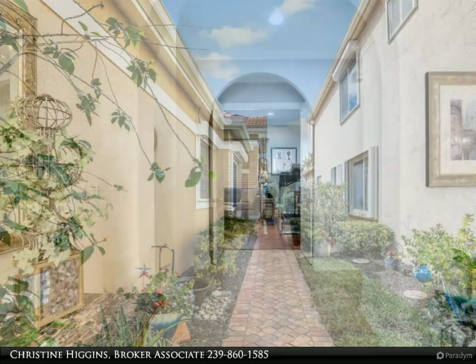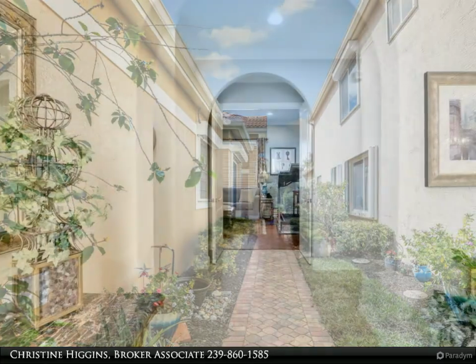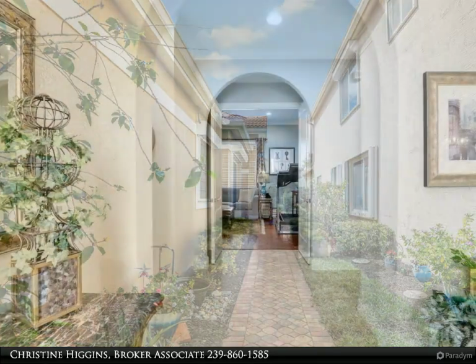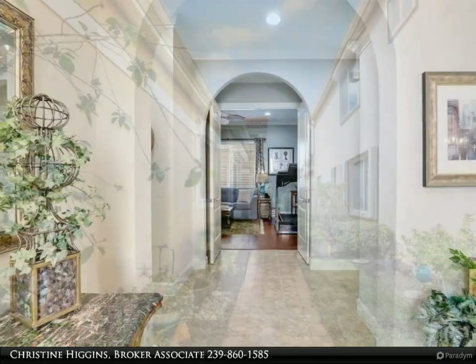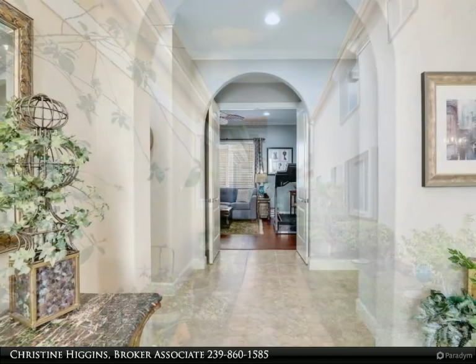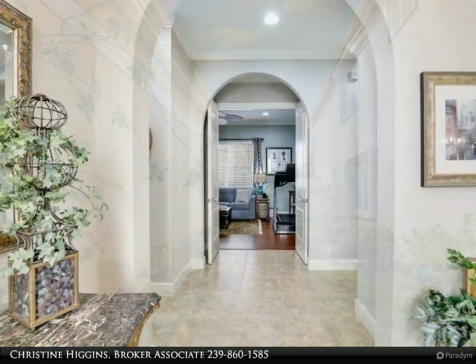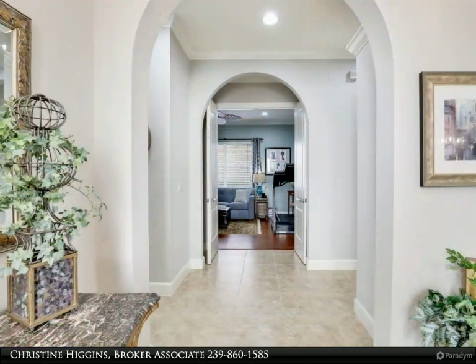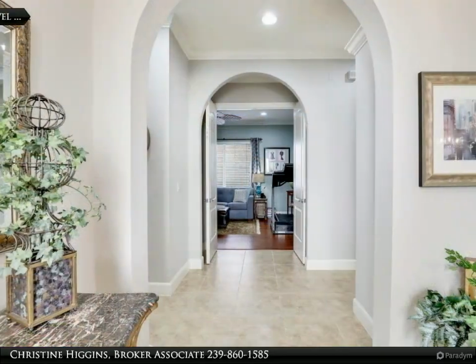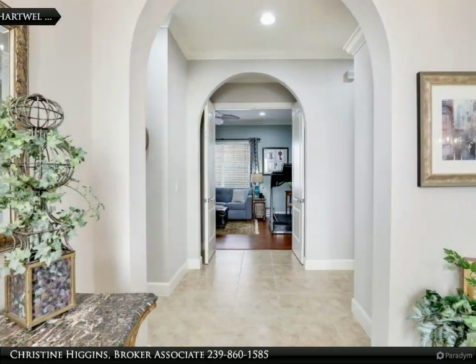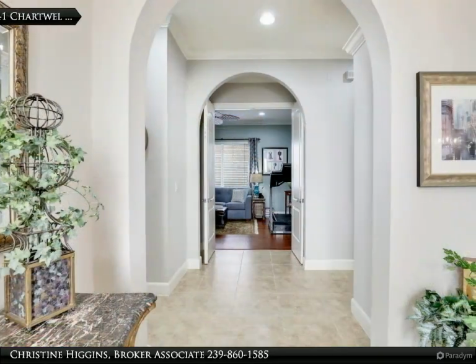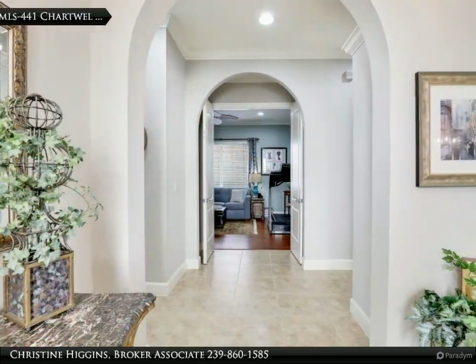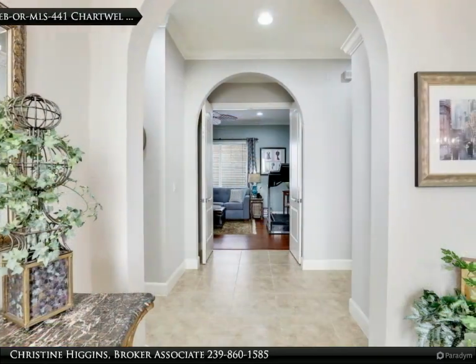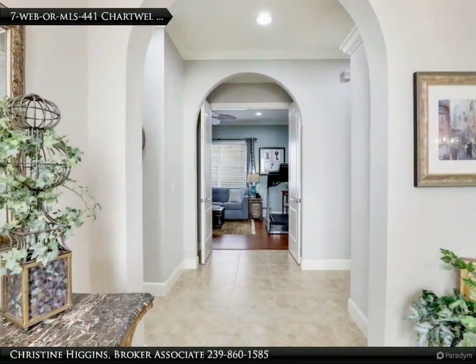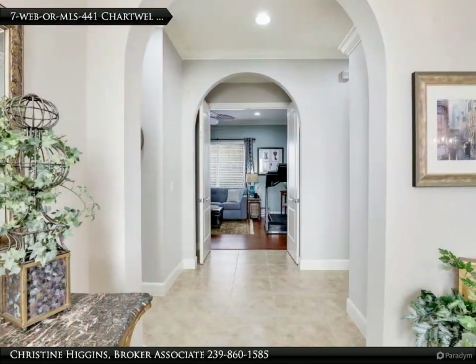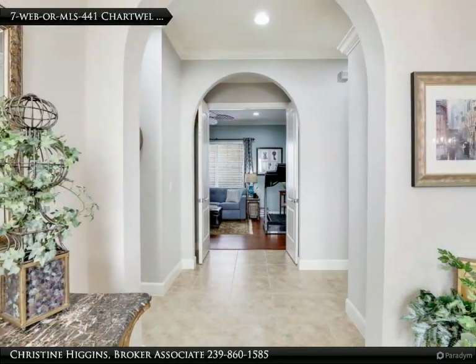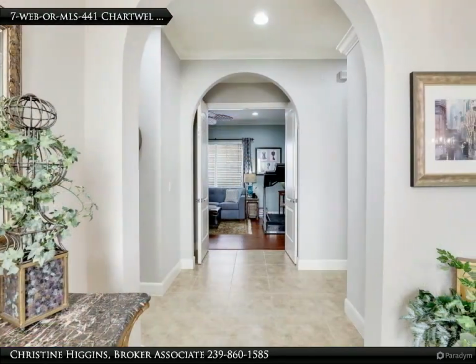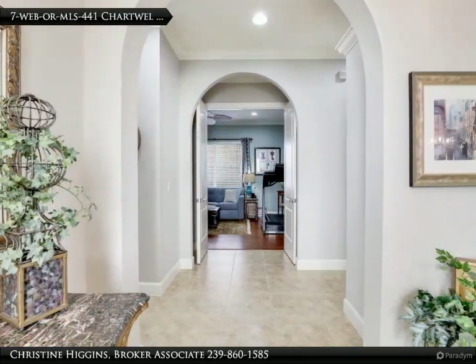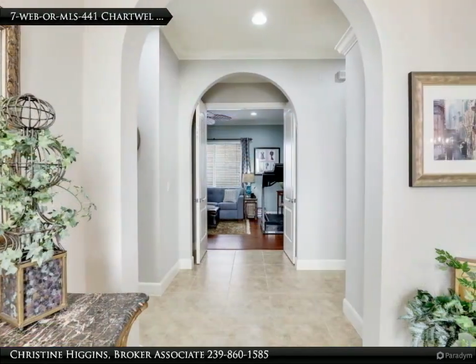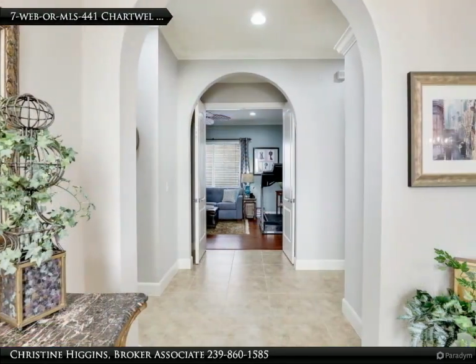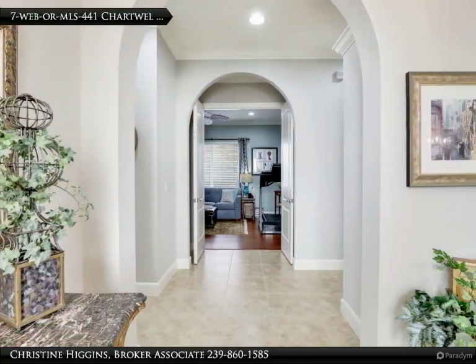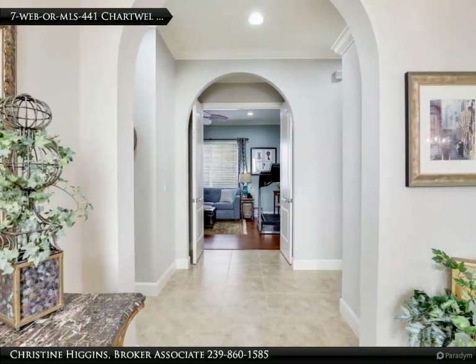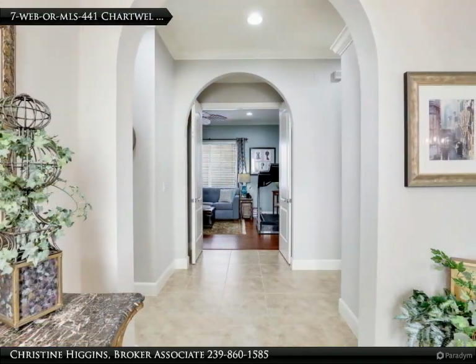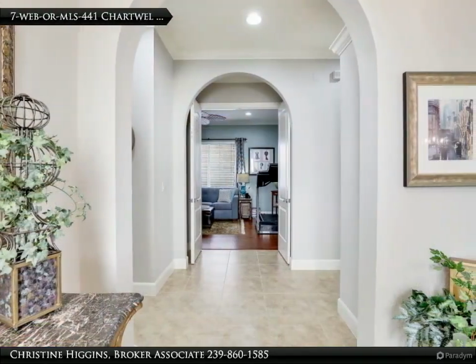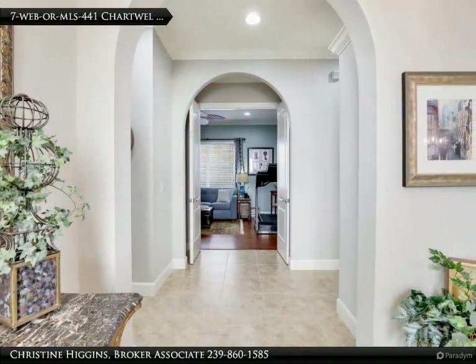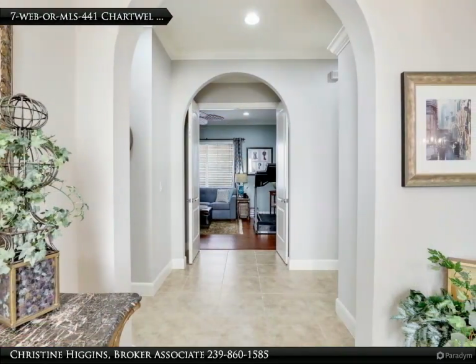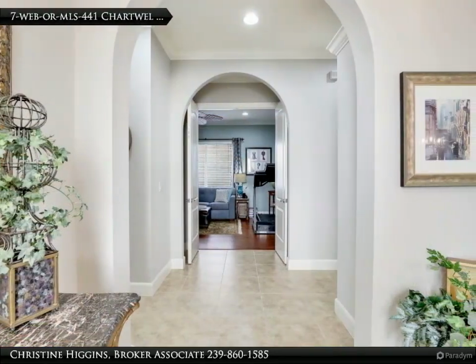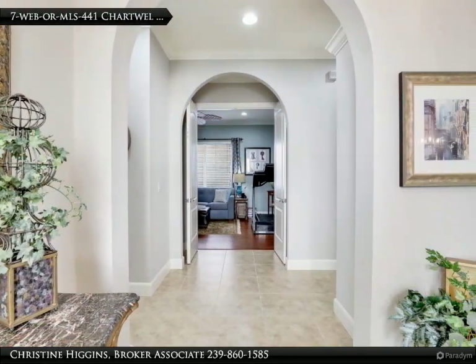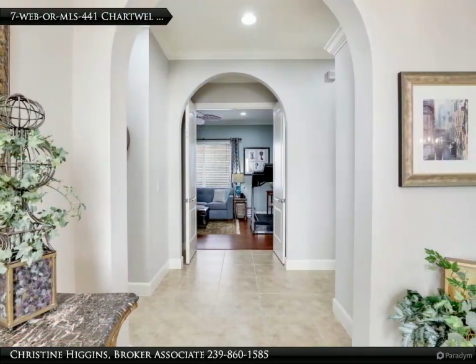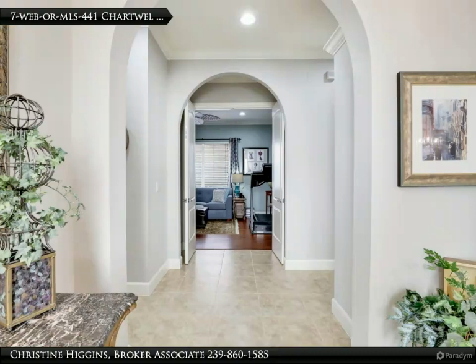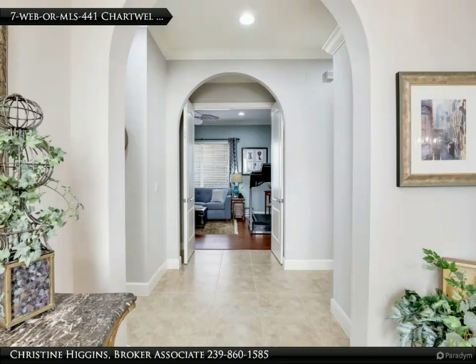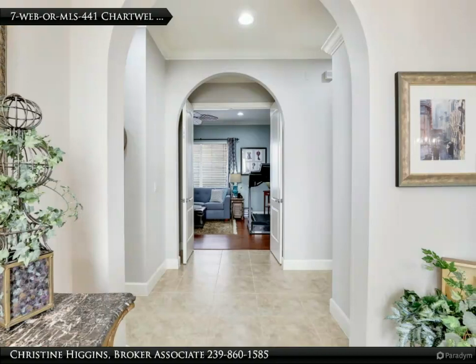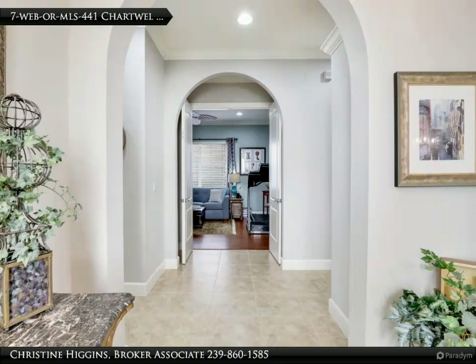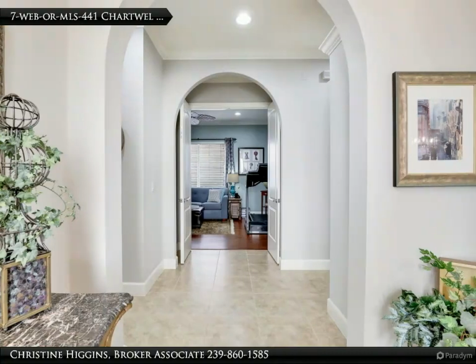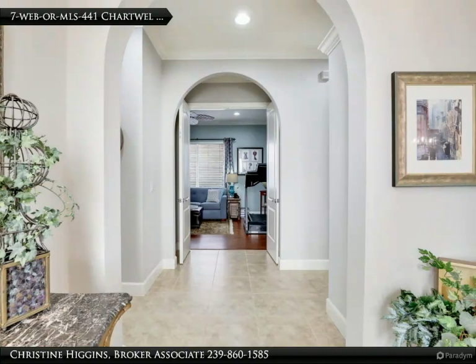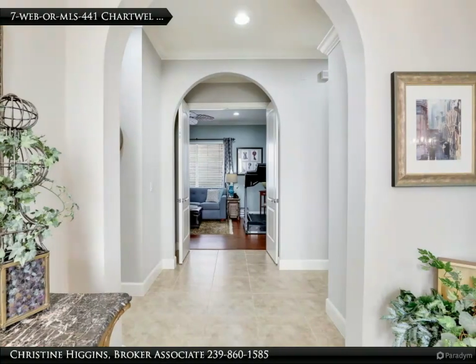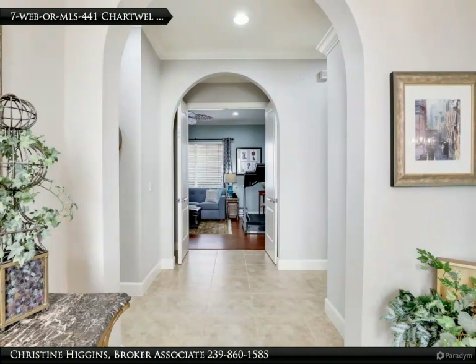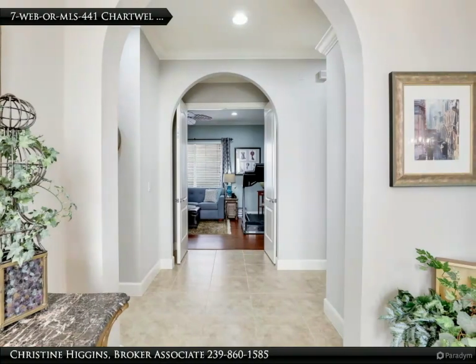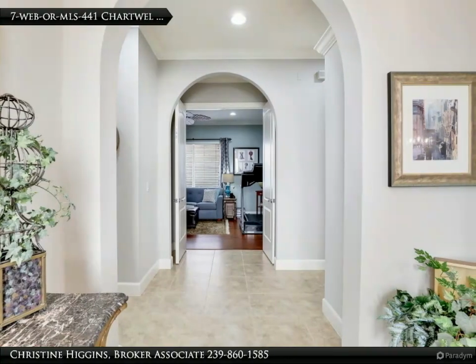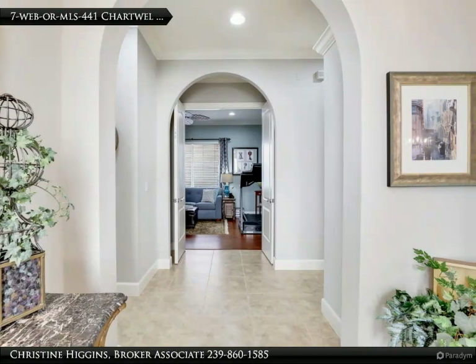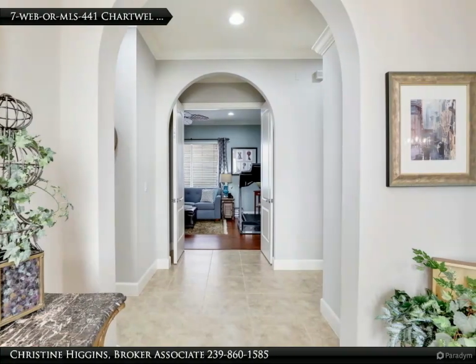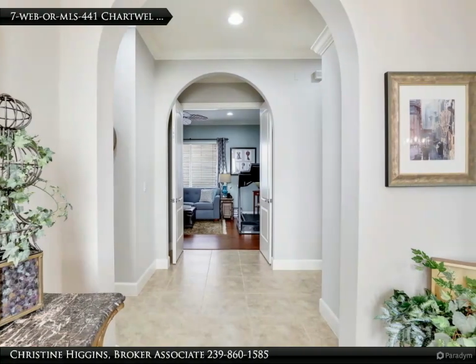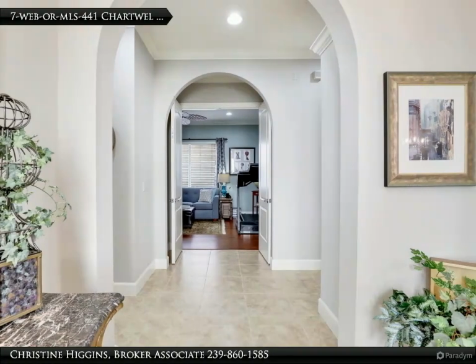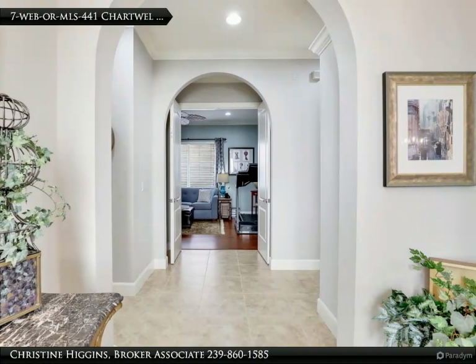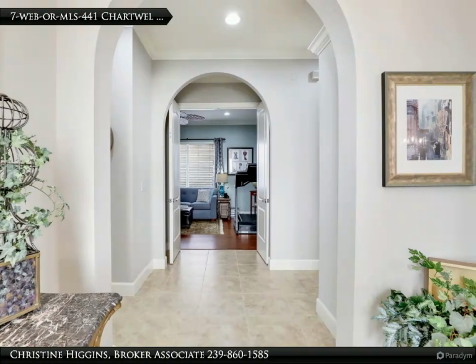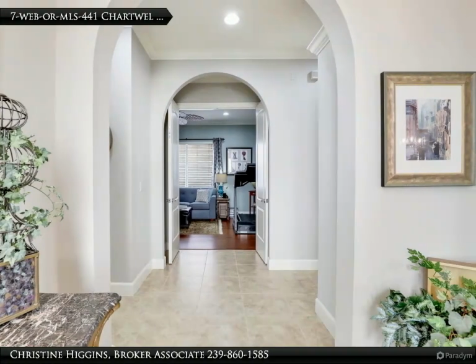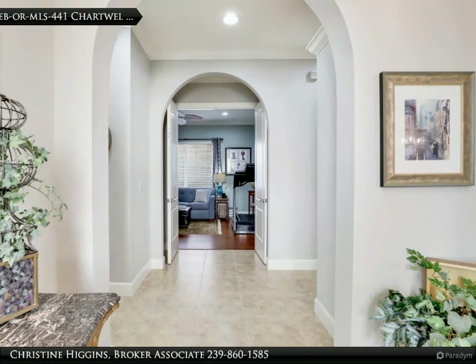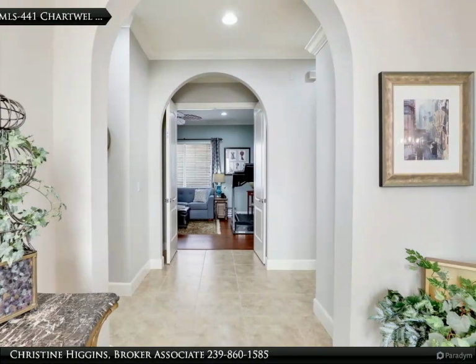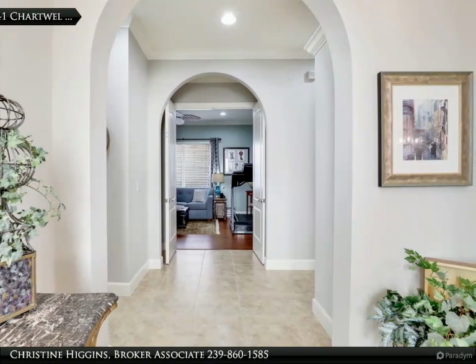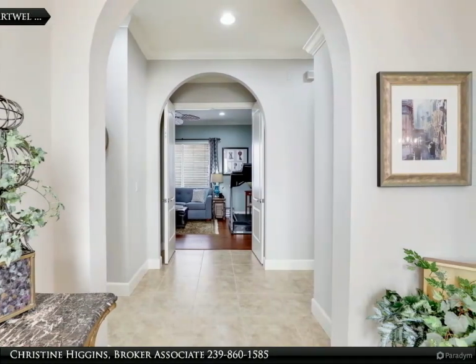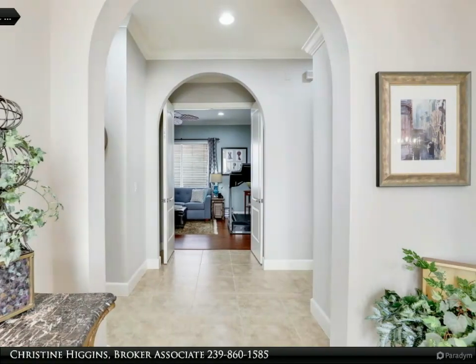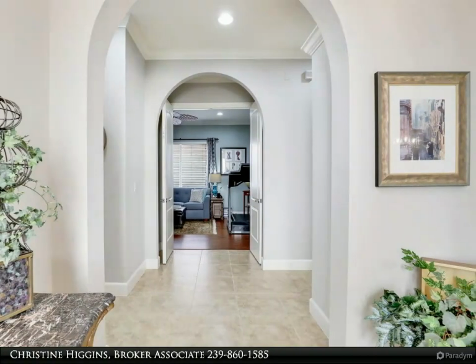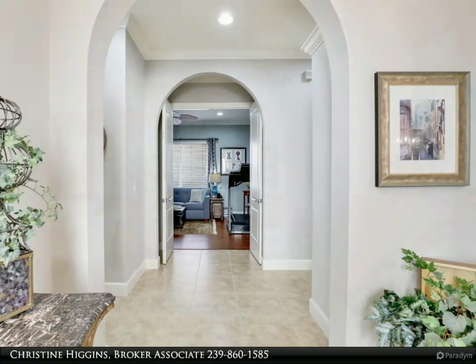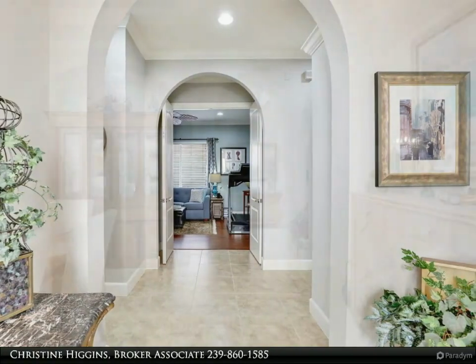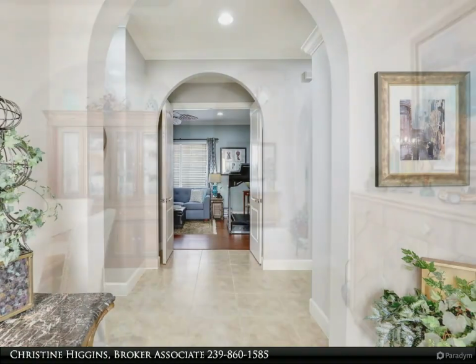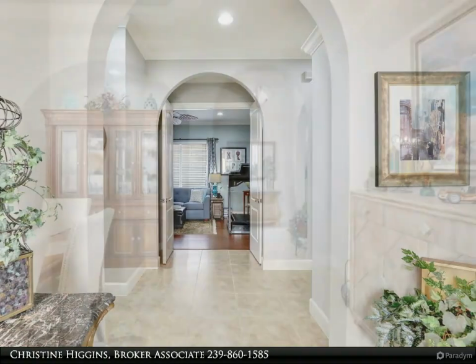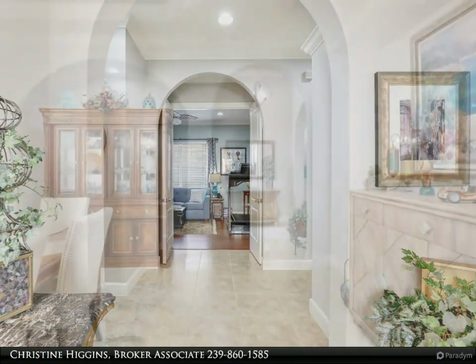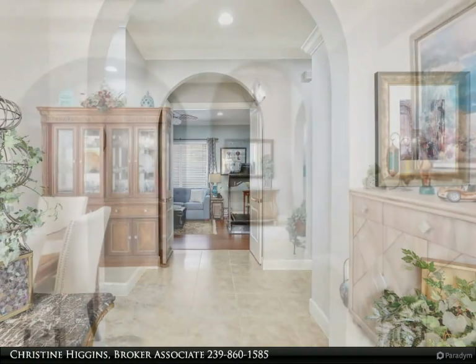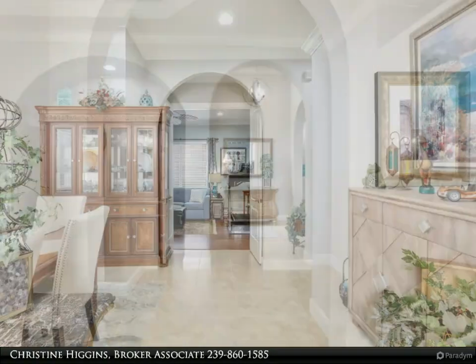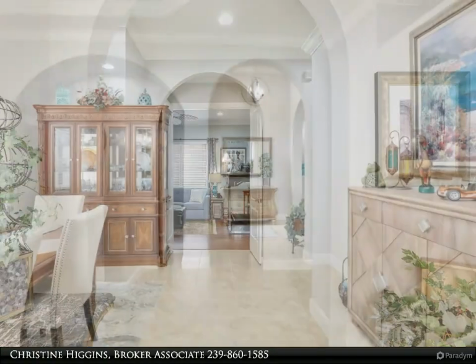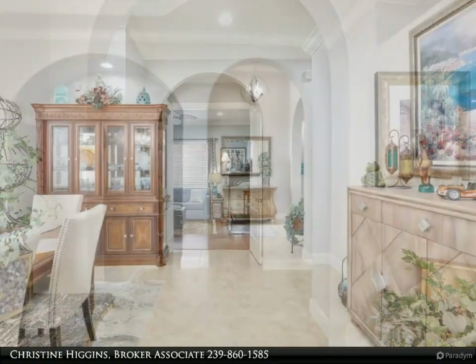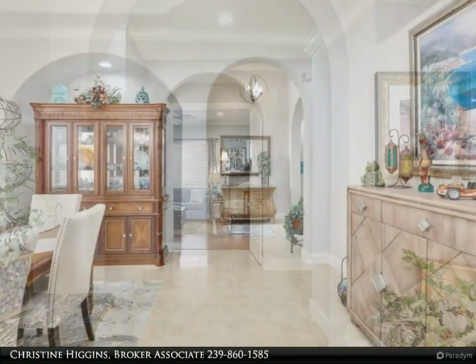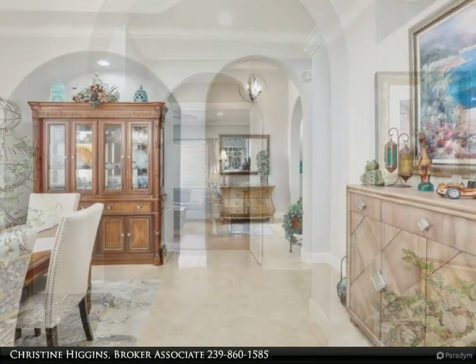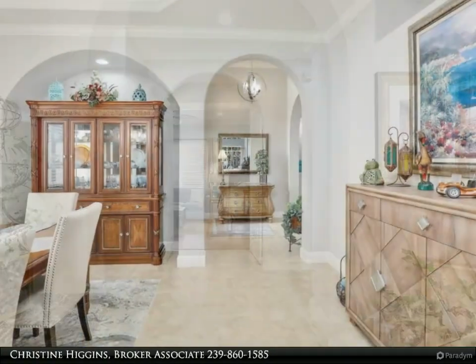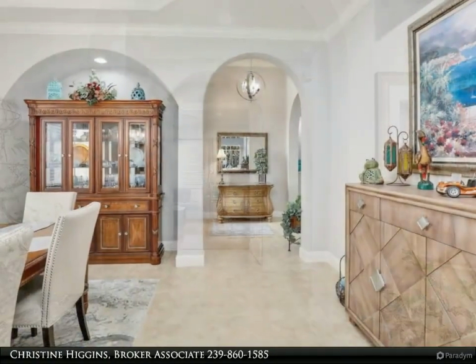Freshly painted and updated lighting are just a few of the updates — every detail has been carefully curated to ensure modern elegance and comfort.